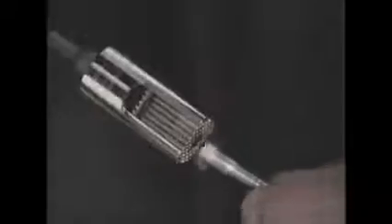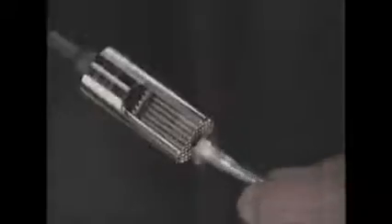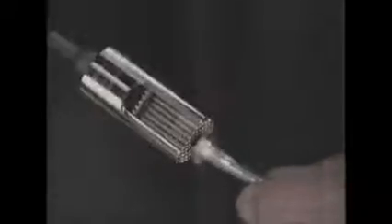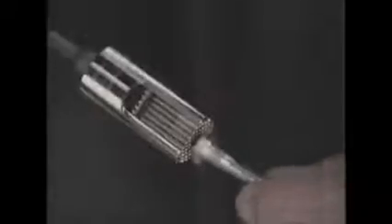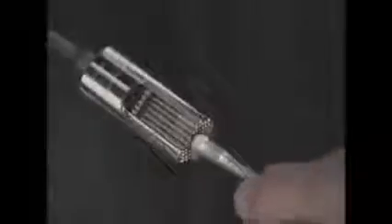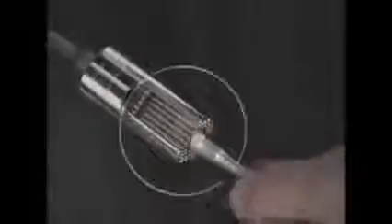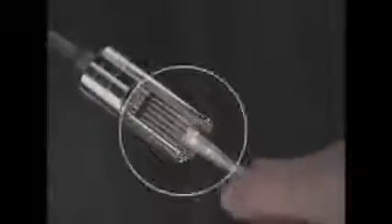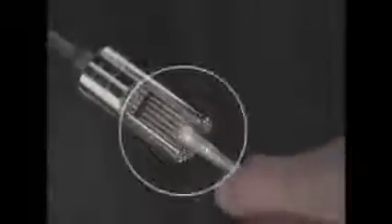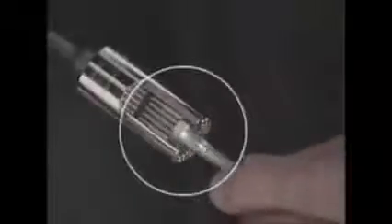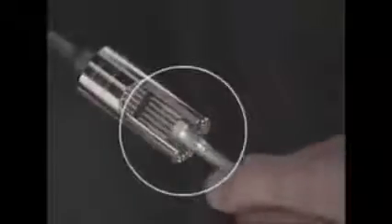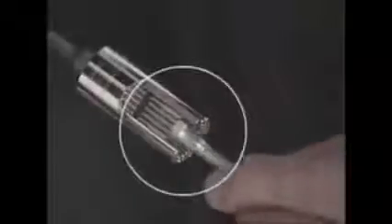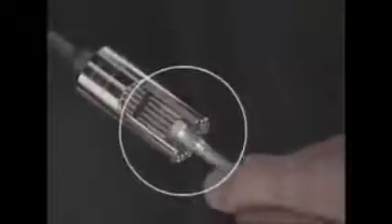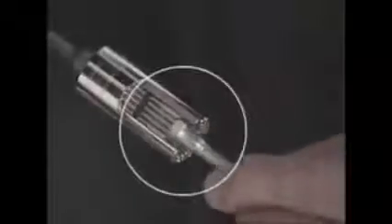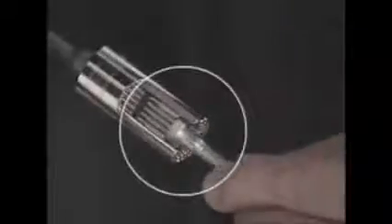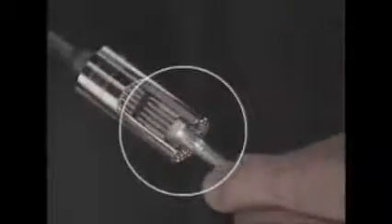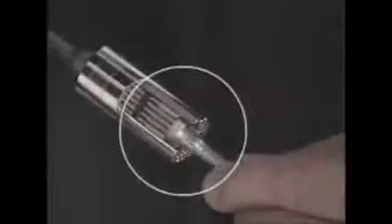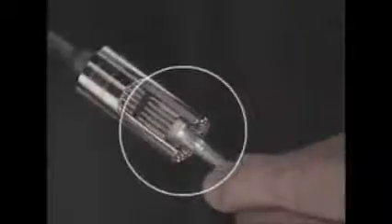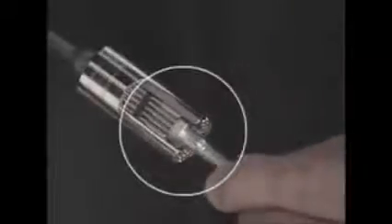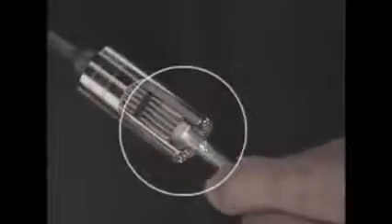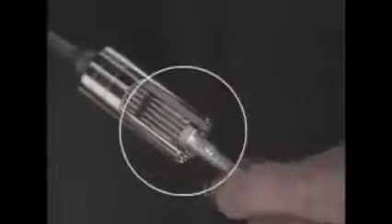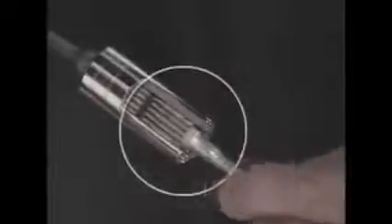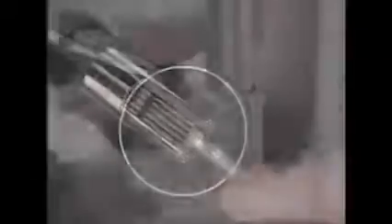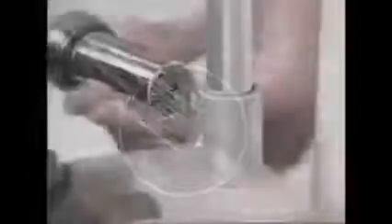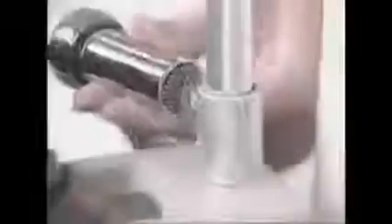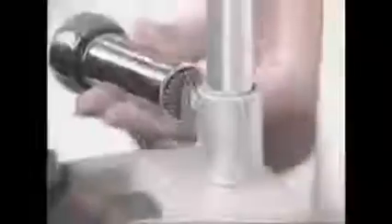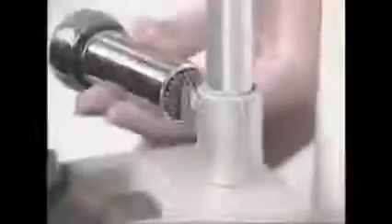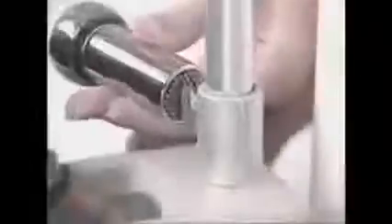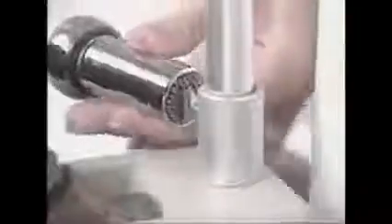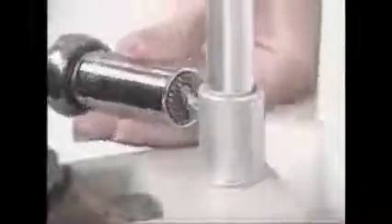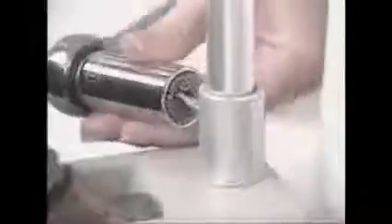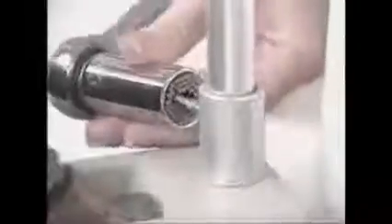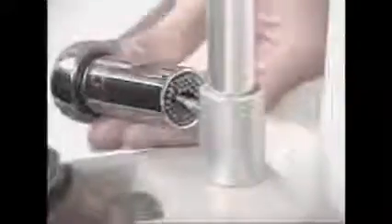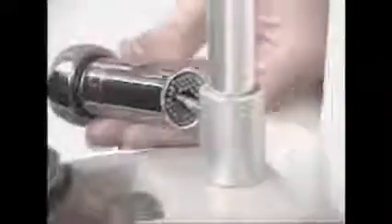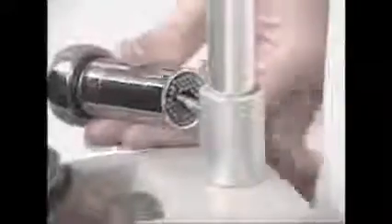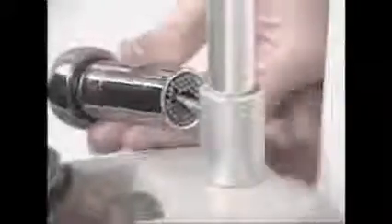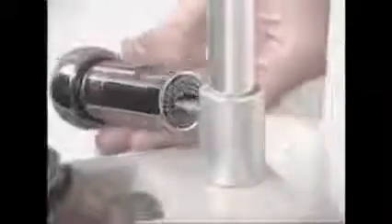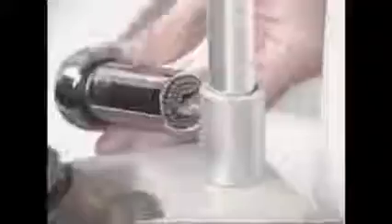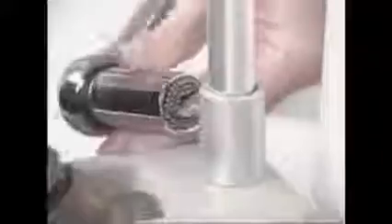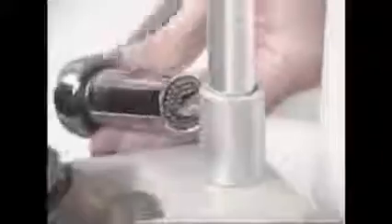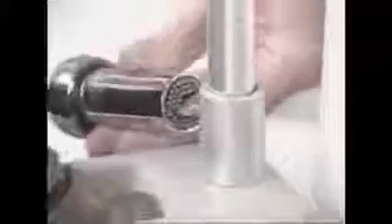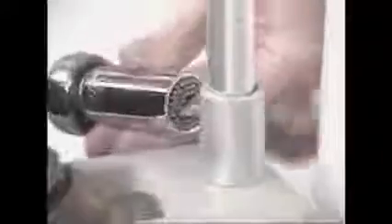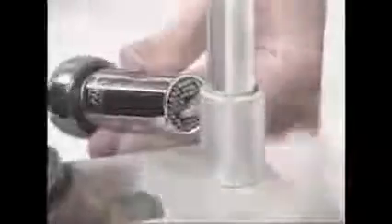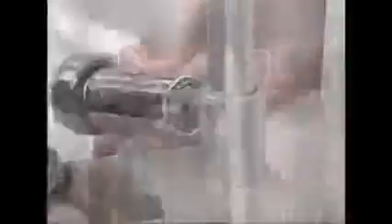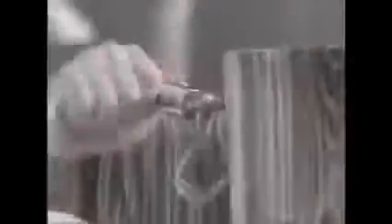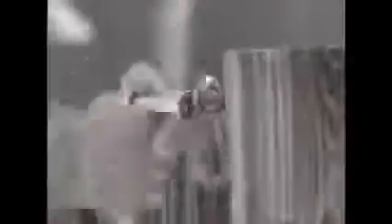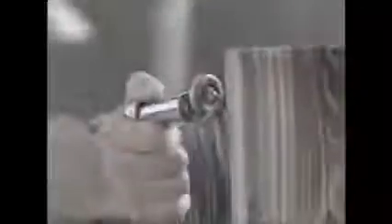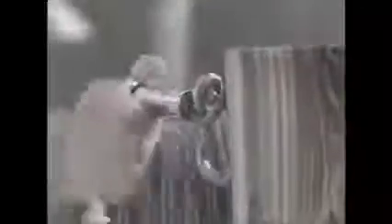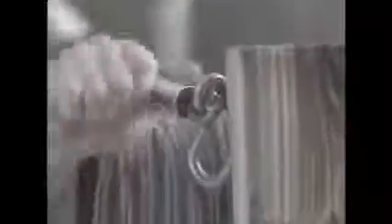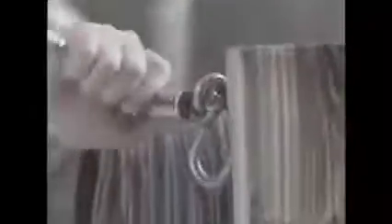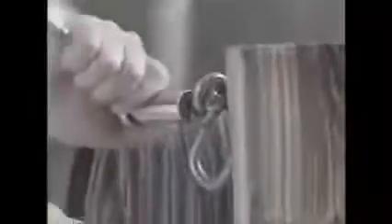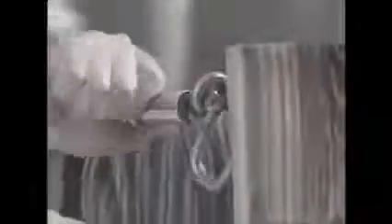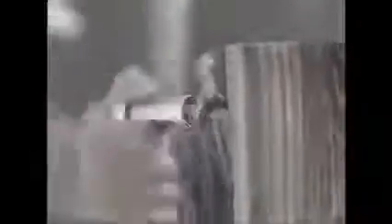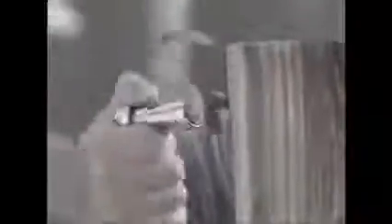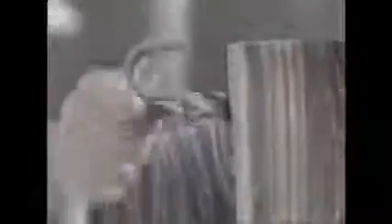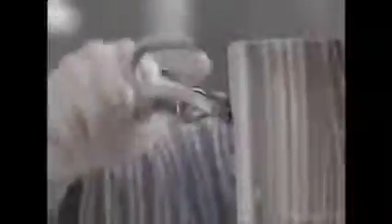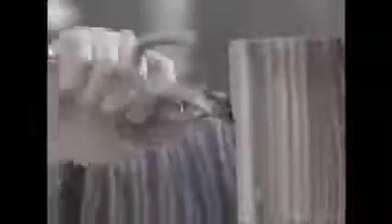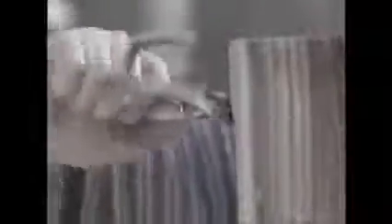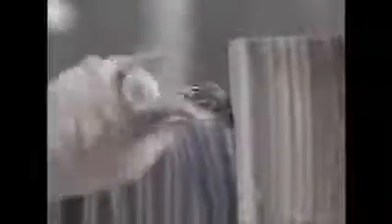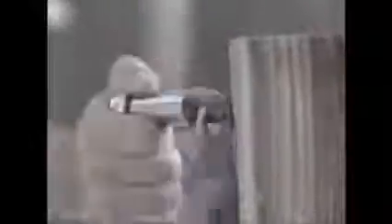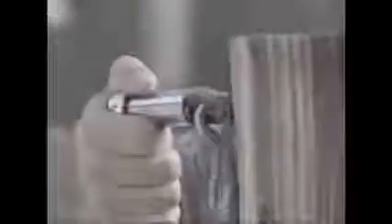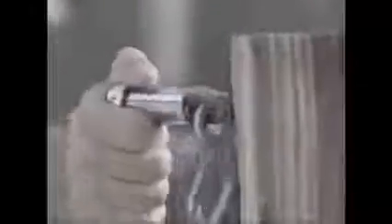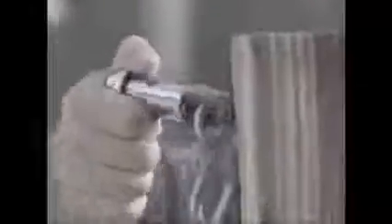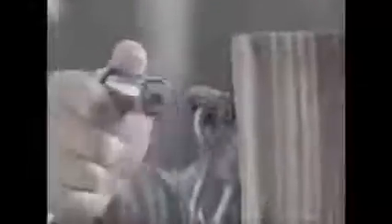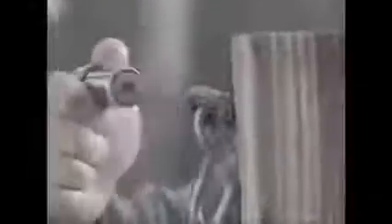The secret are these retractable steel rods that form to fit most any size or shape, then lock in place — just turn and tighten.